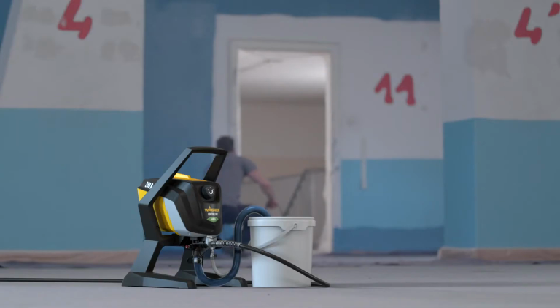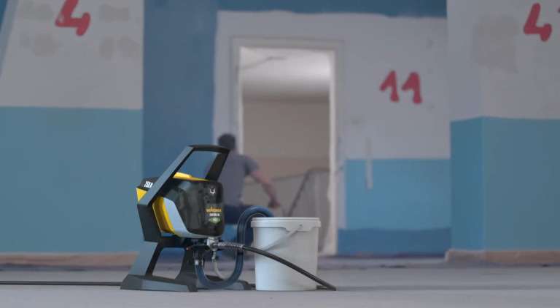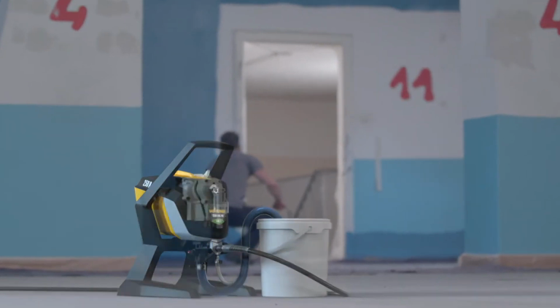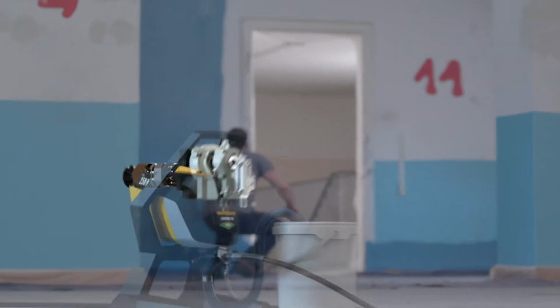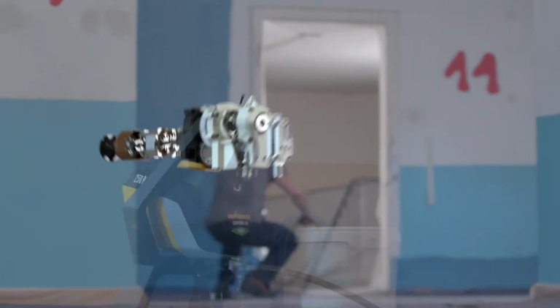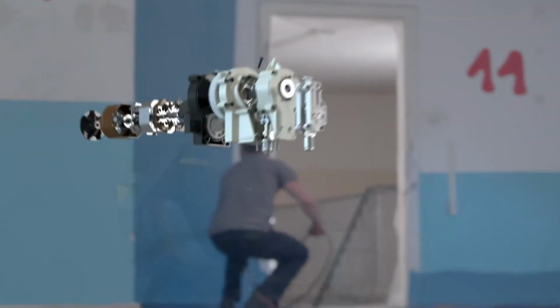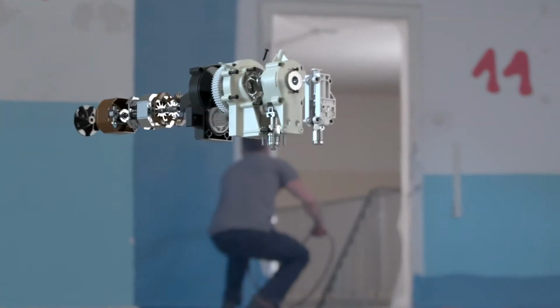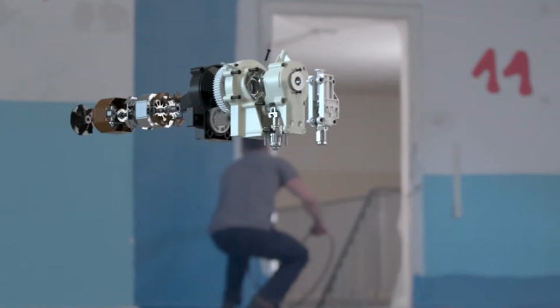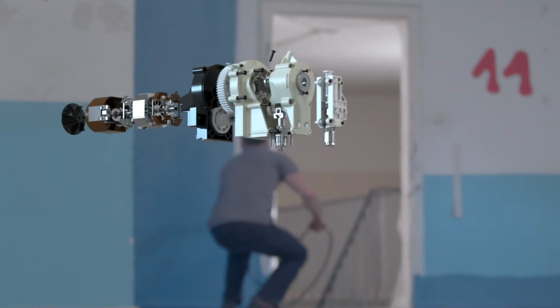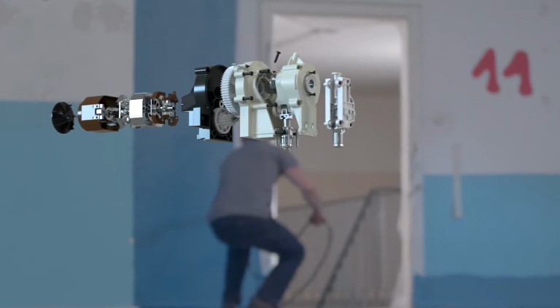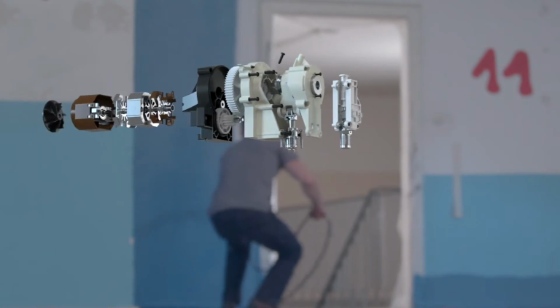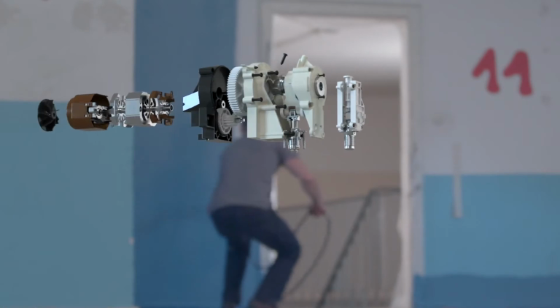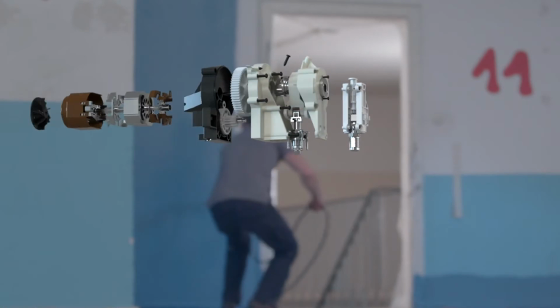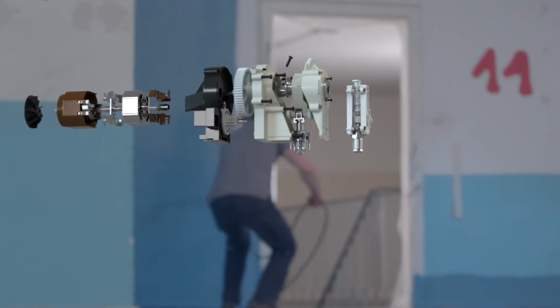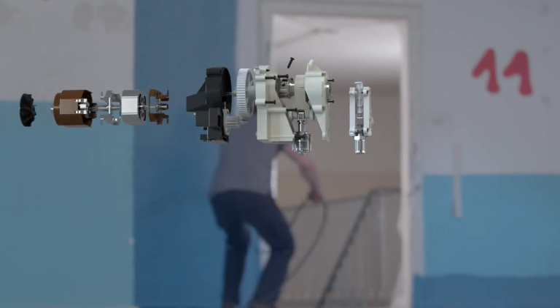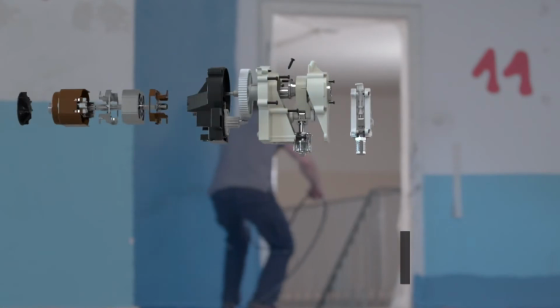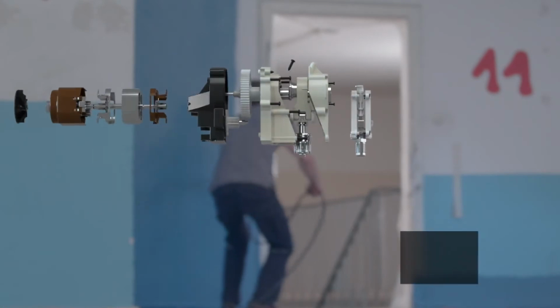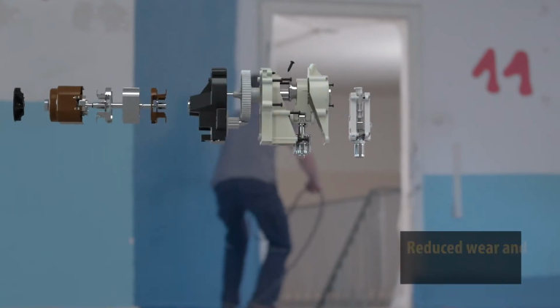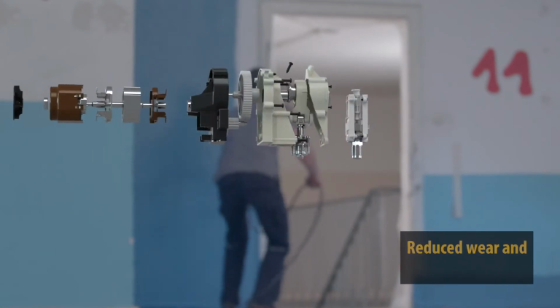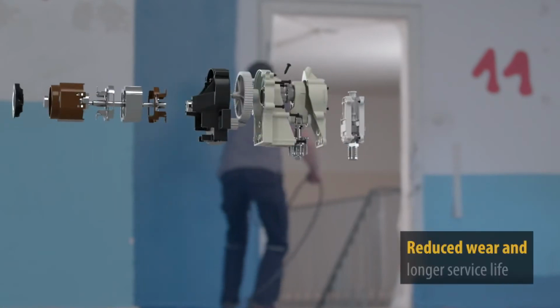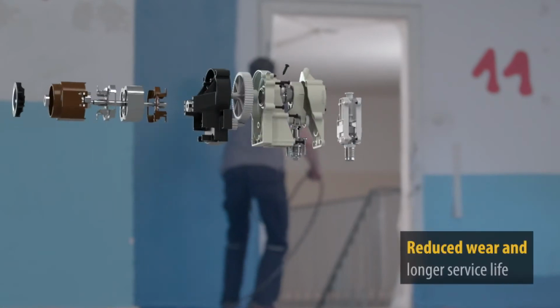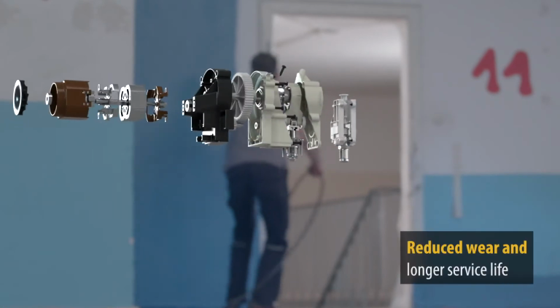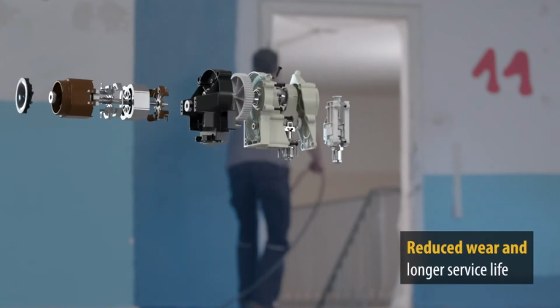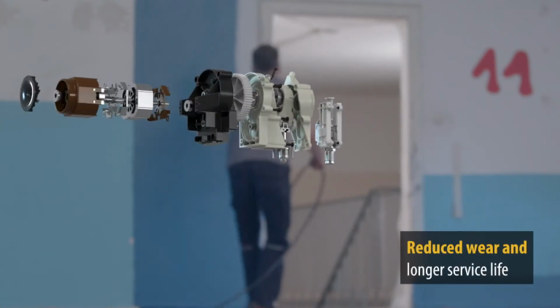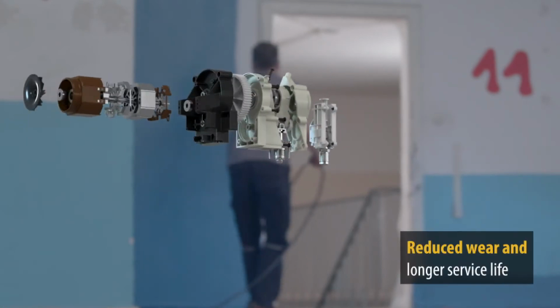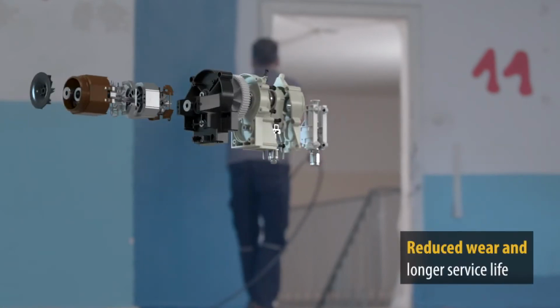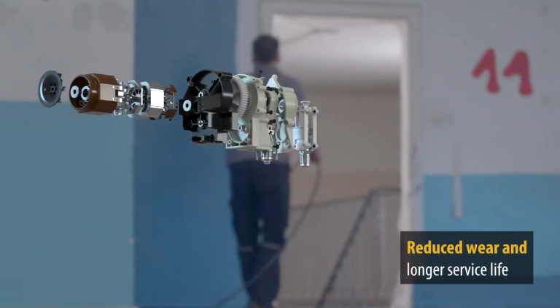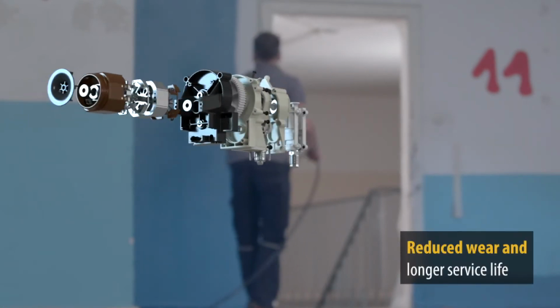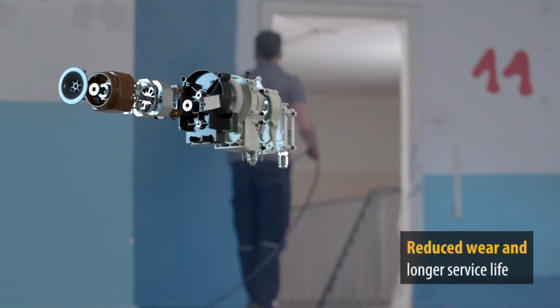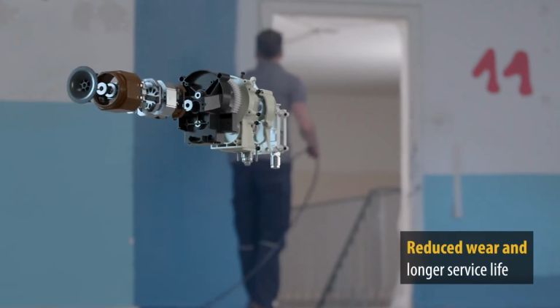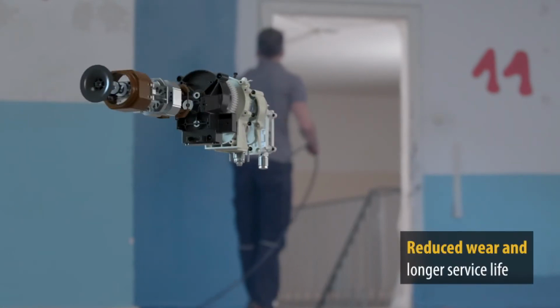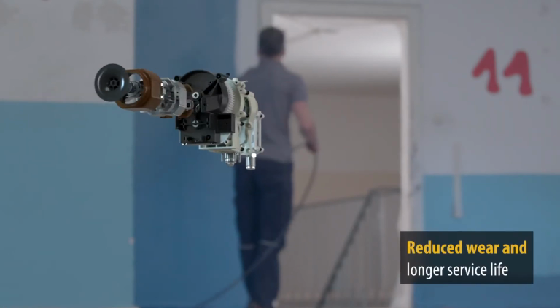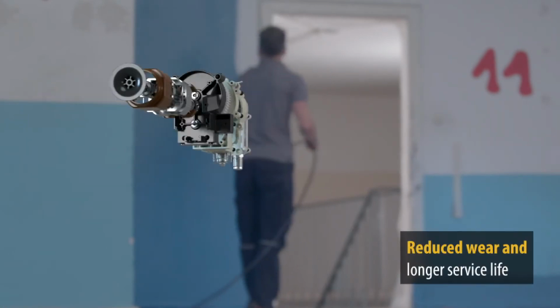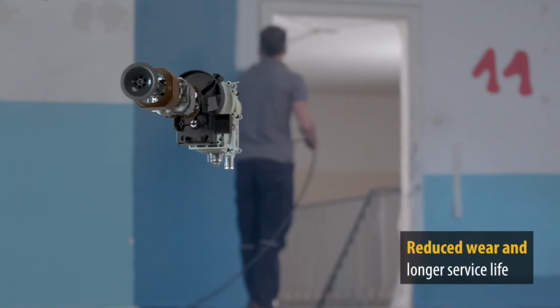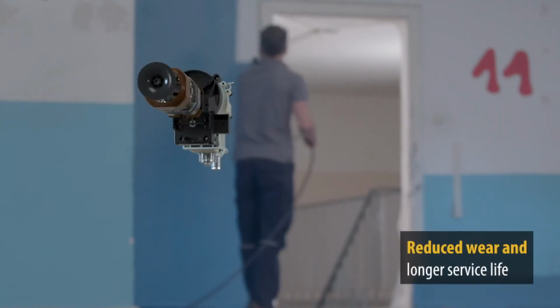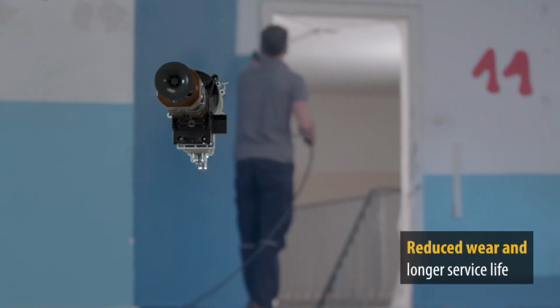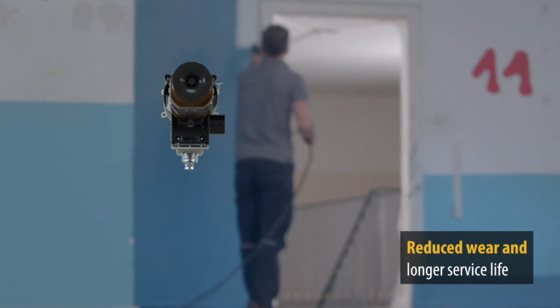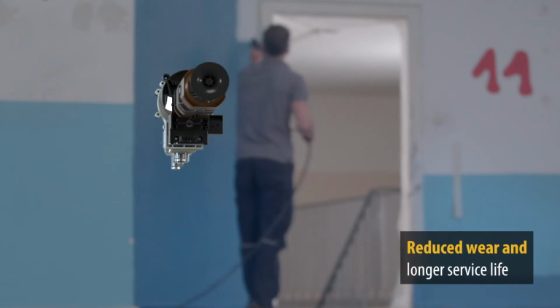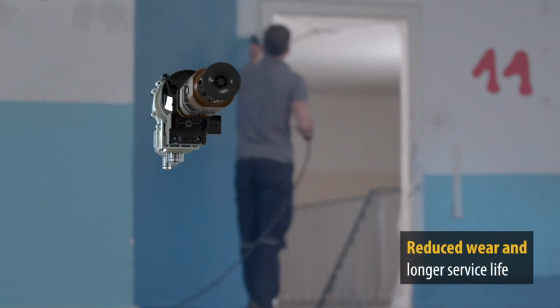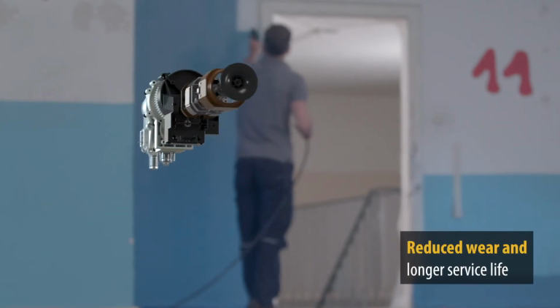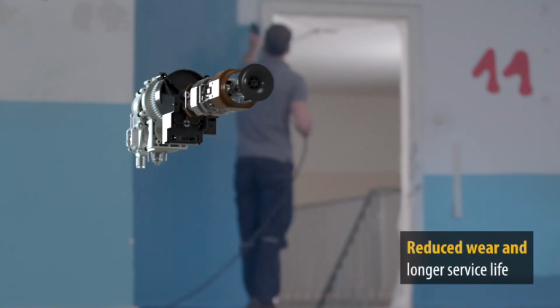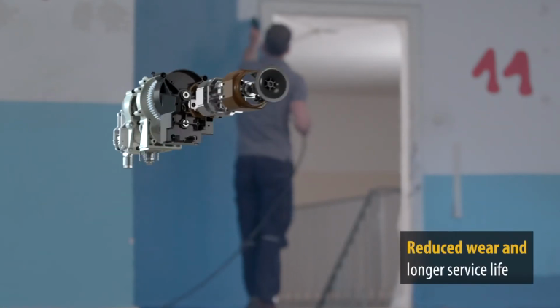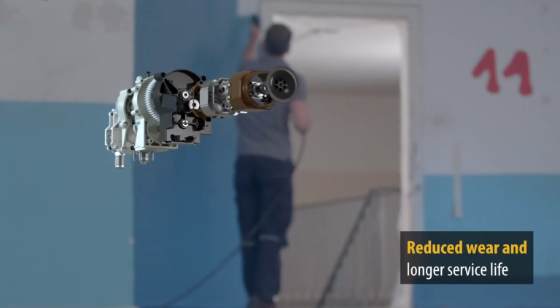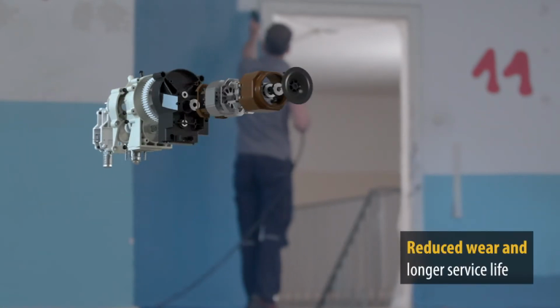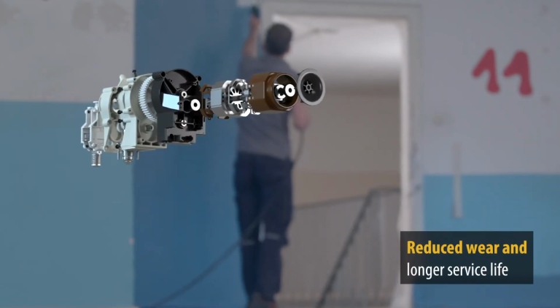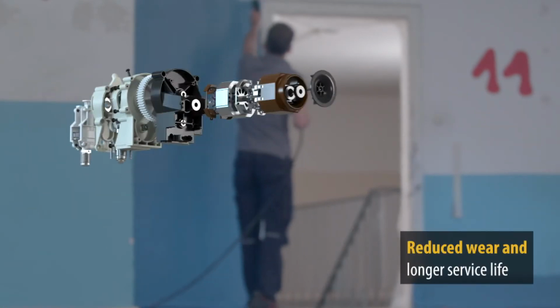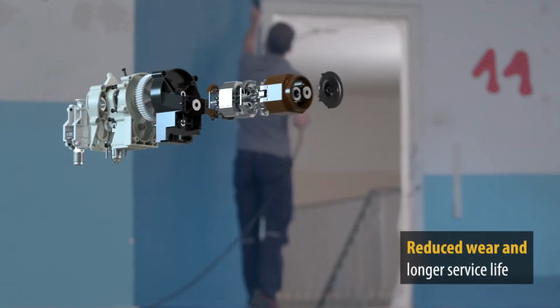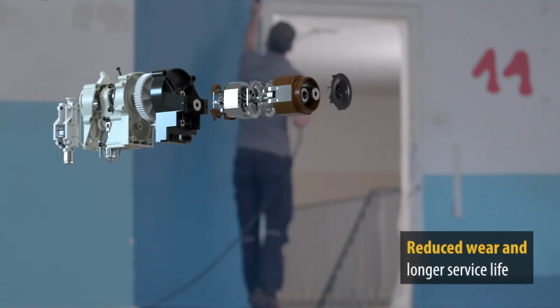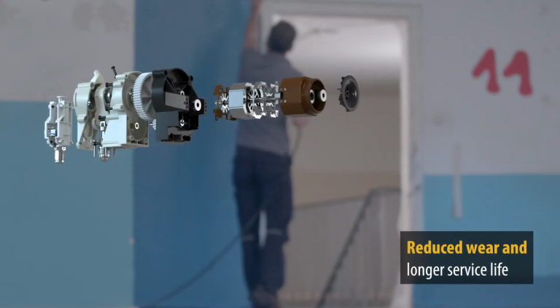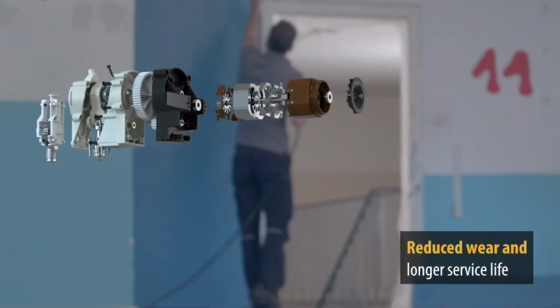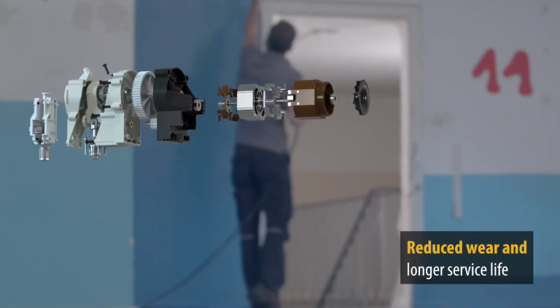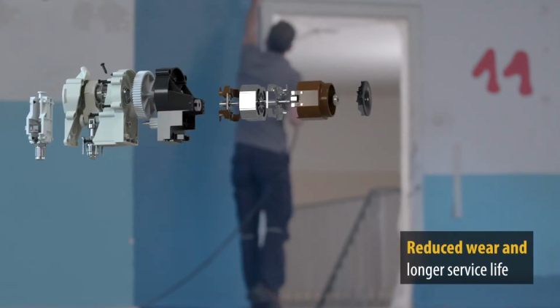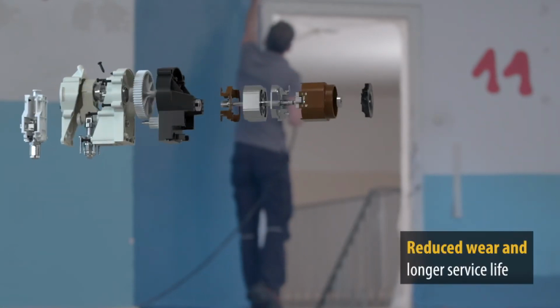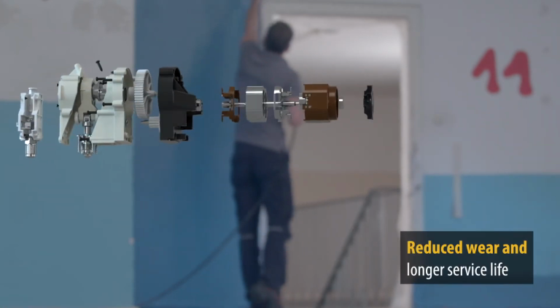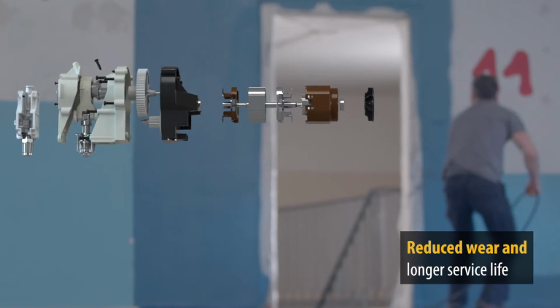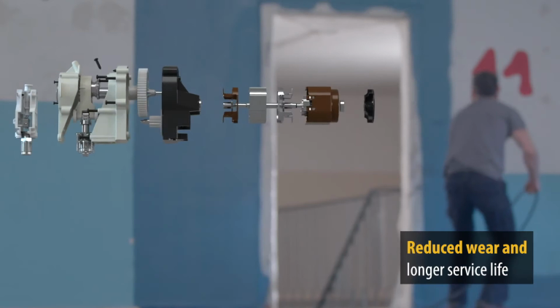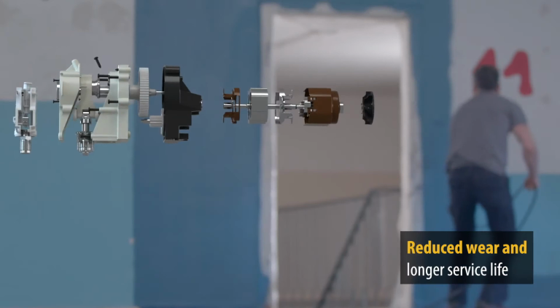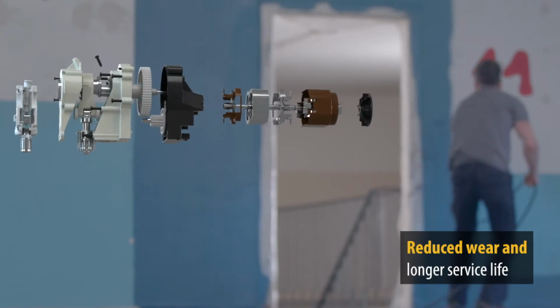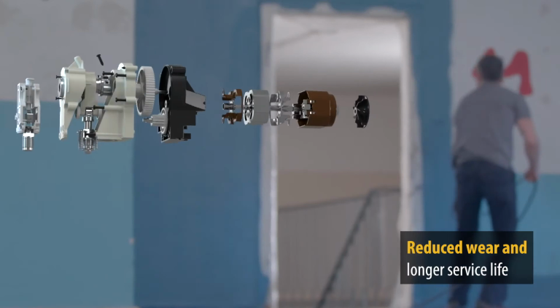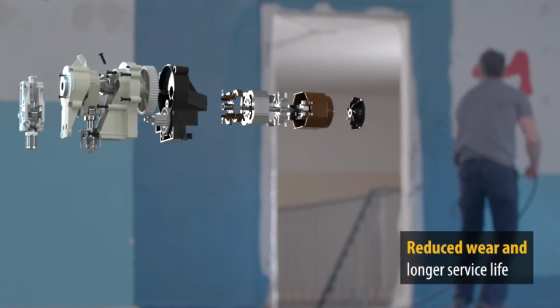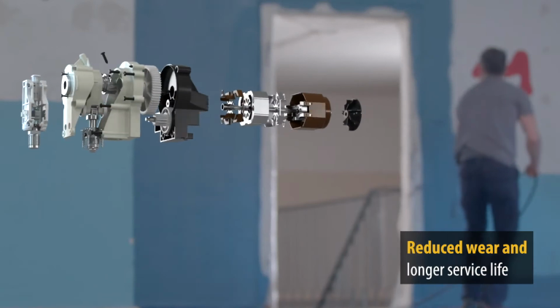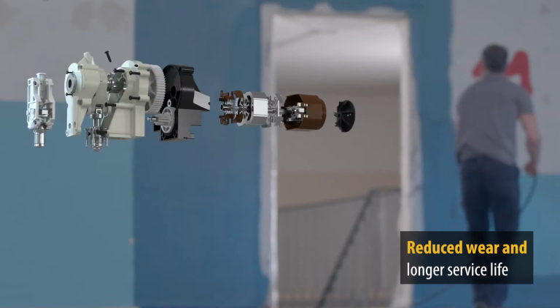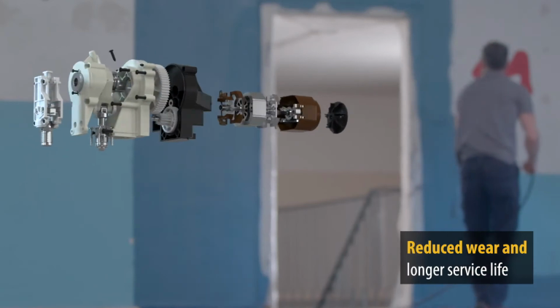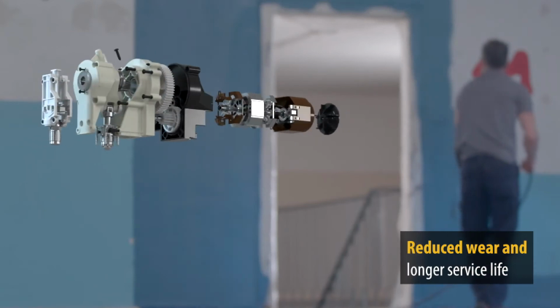In addition, the machines and their components are less heavily stressed, resulting in reduced wear and a longer service life.